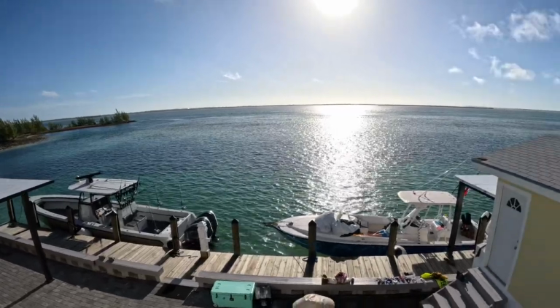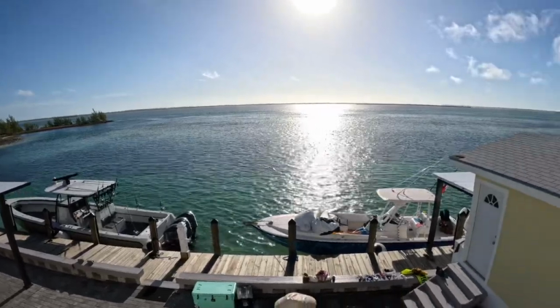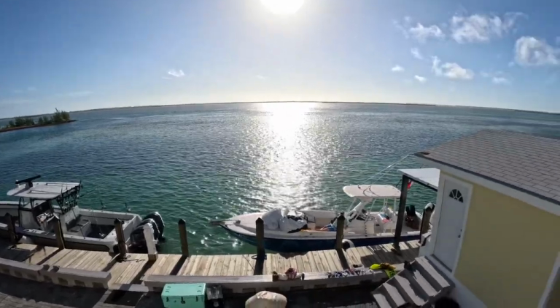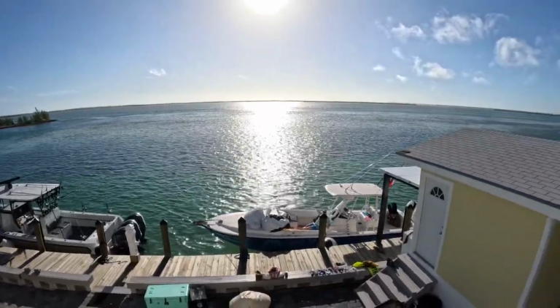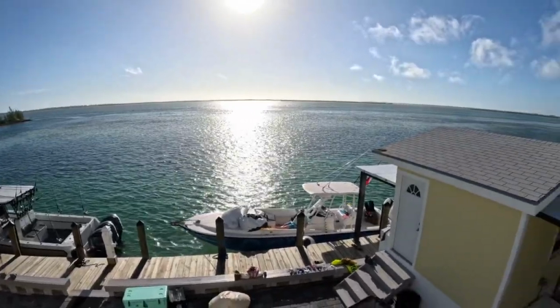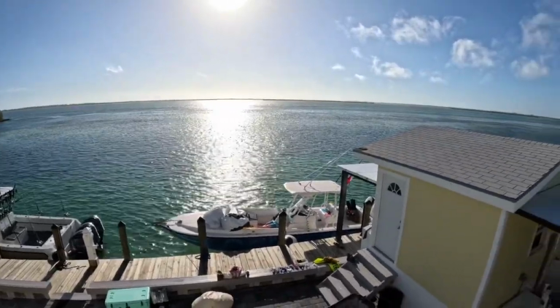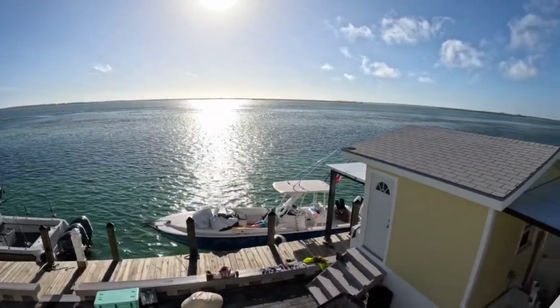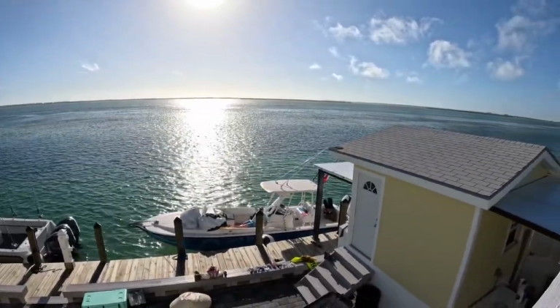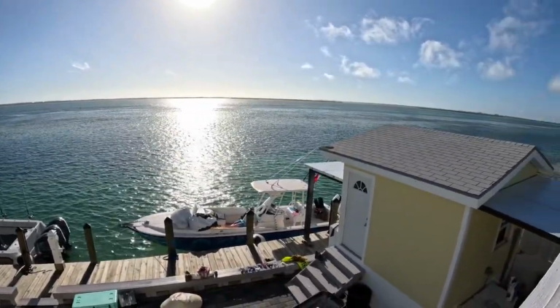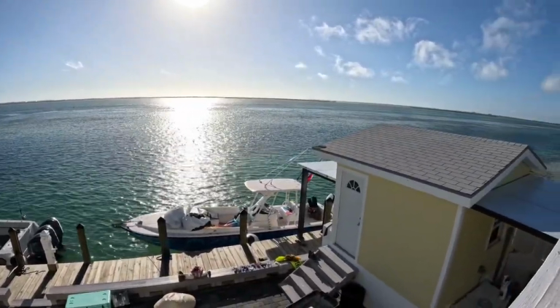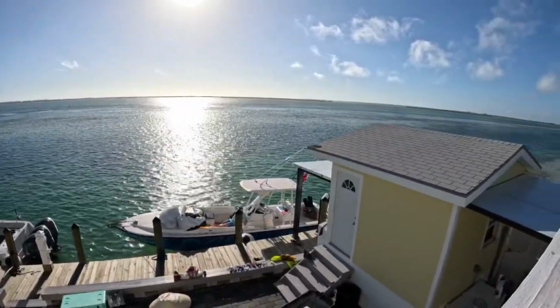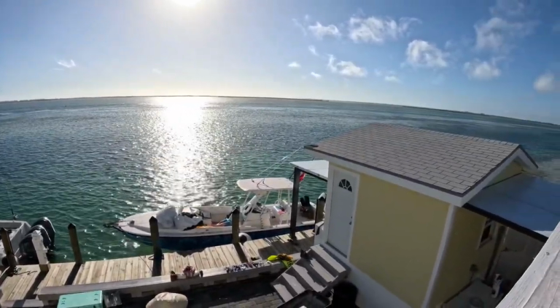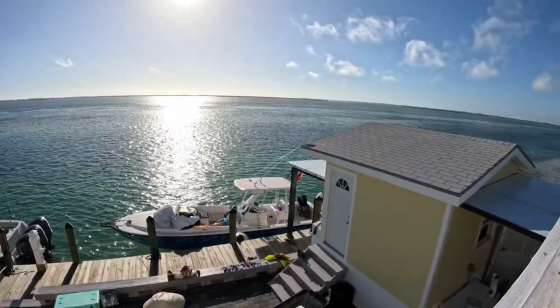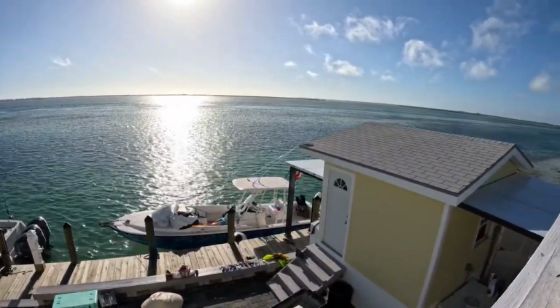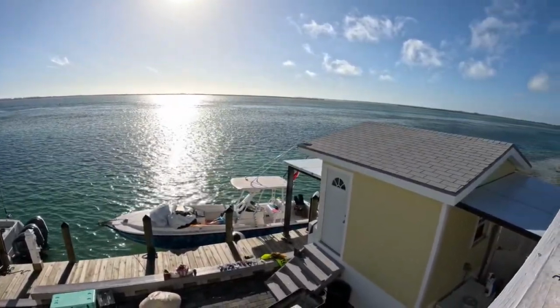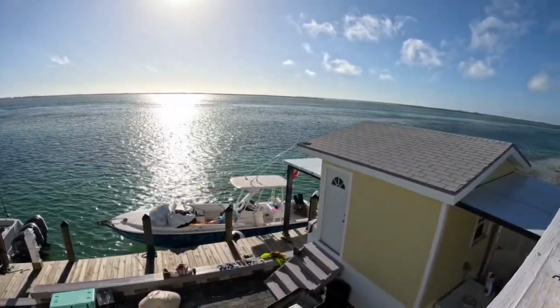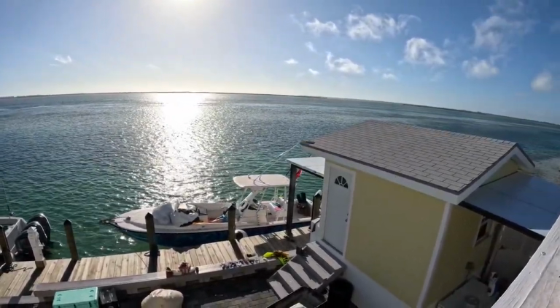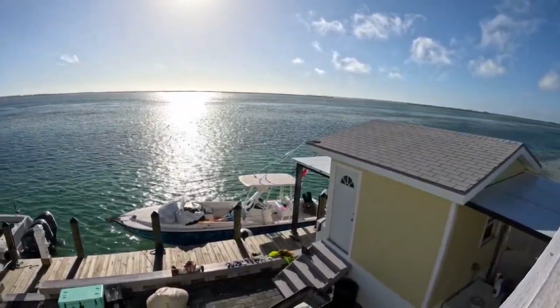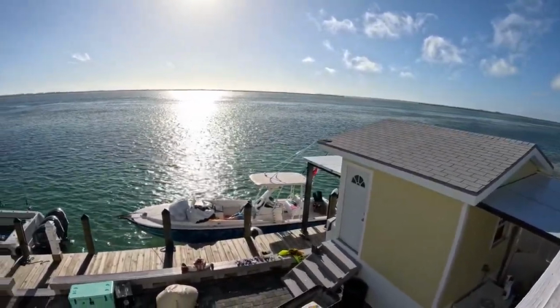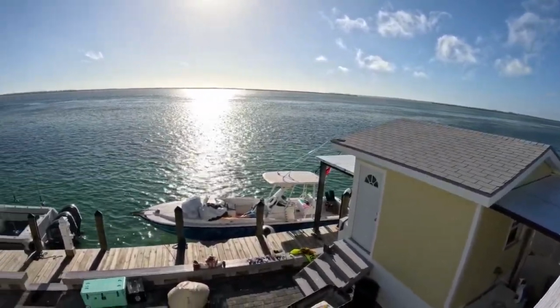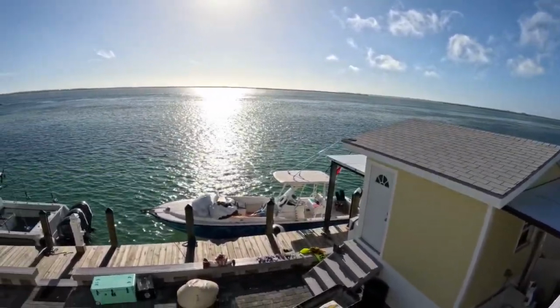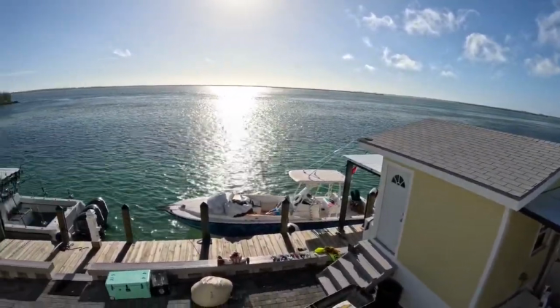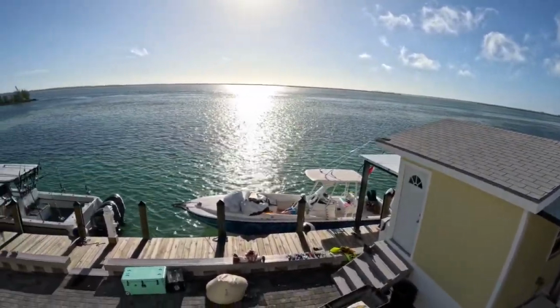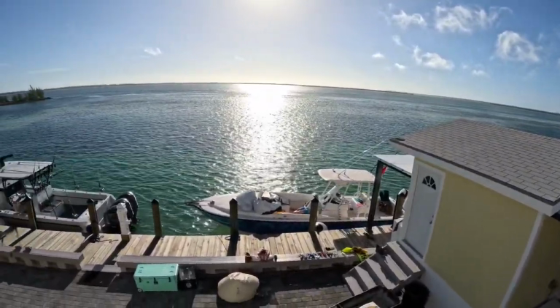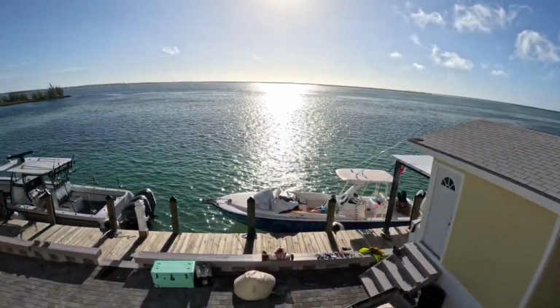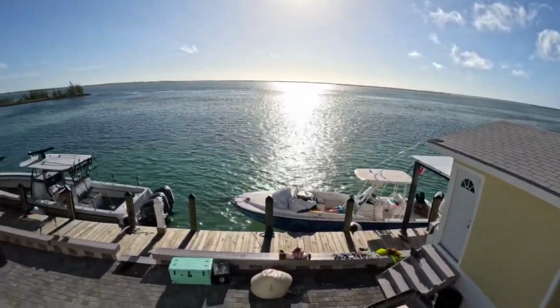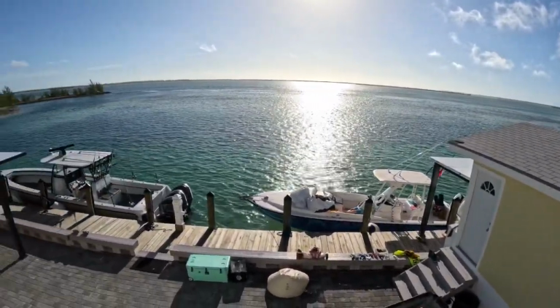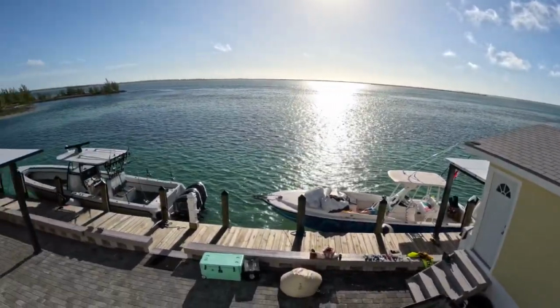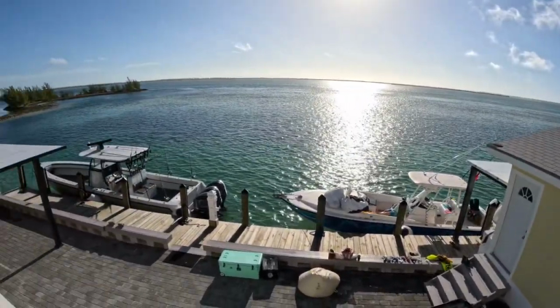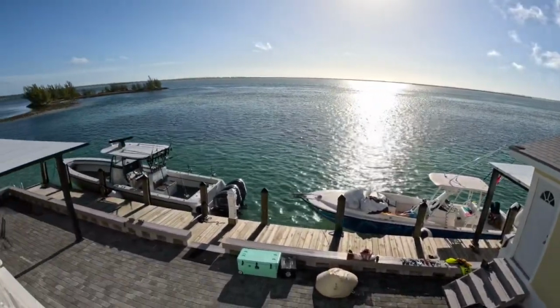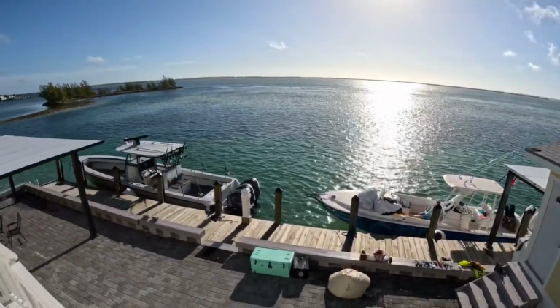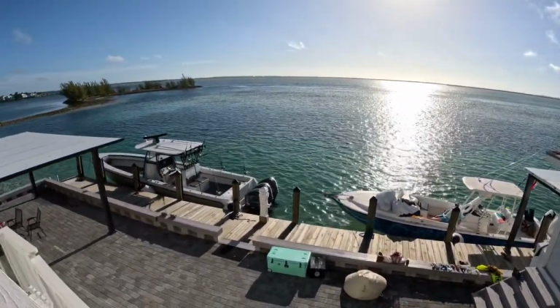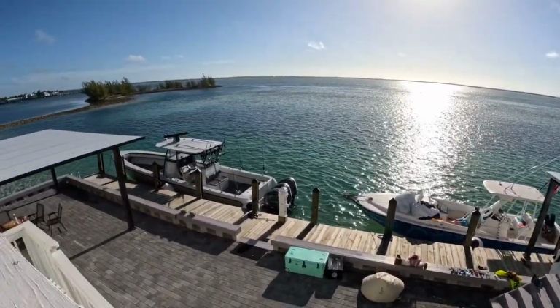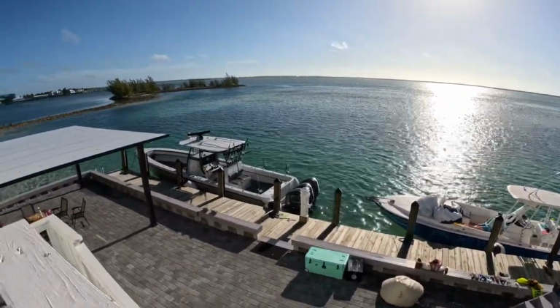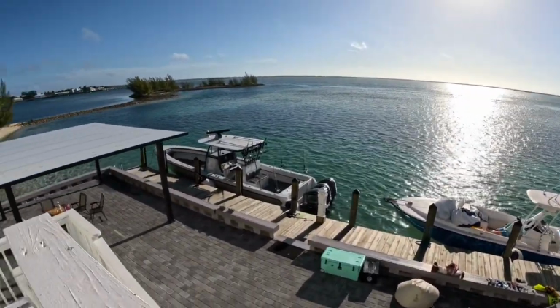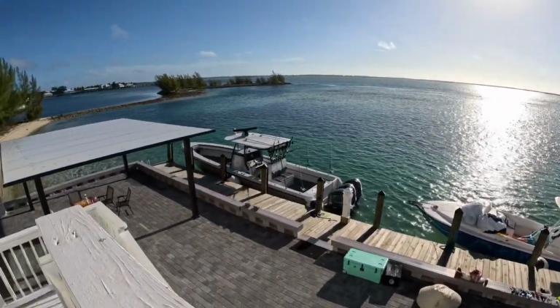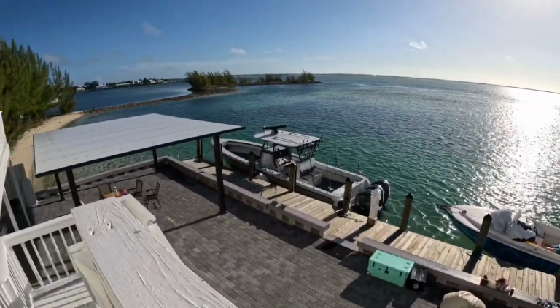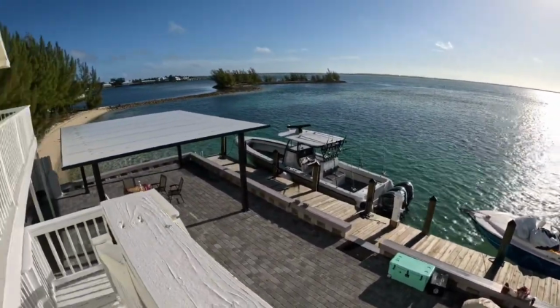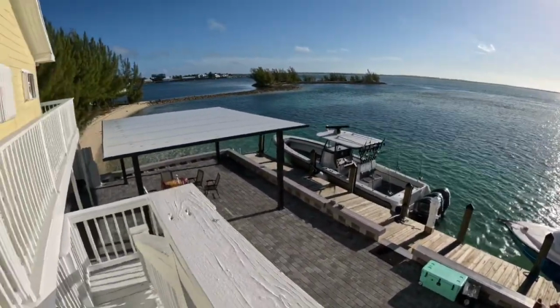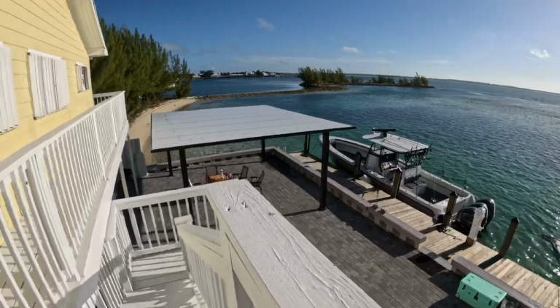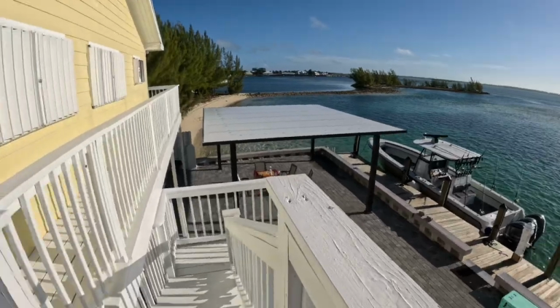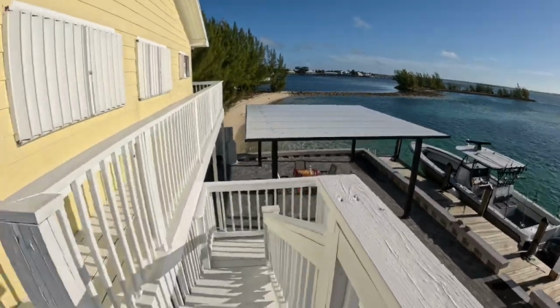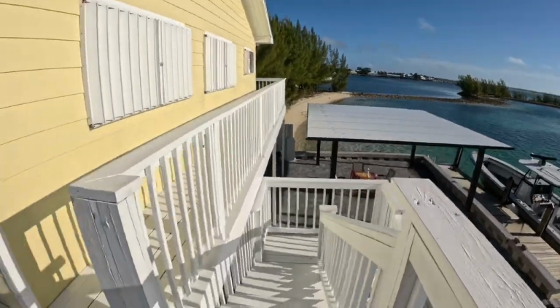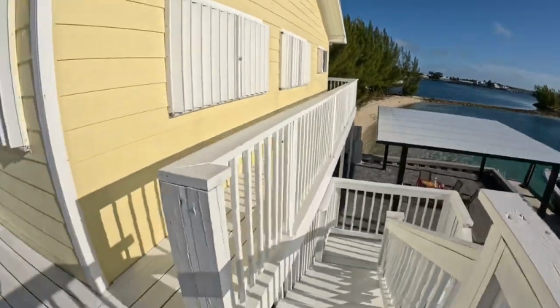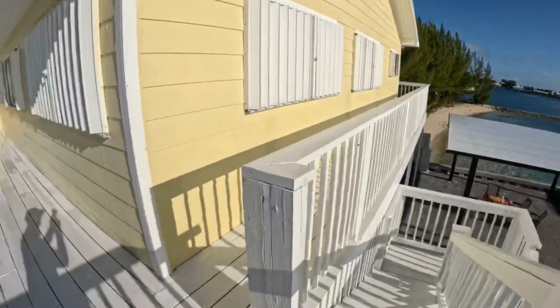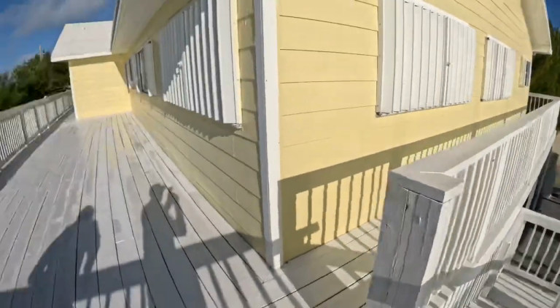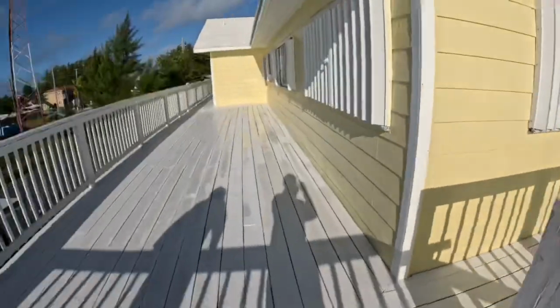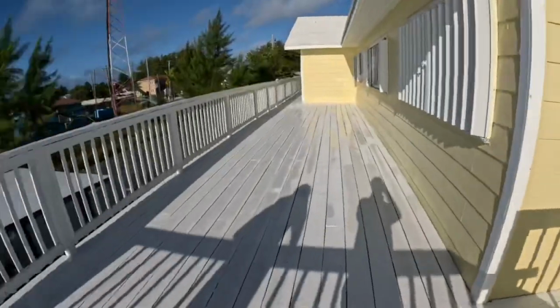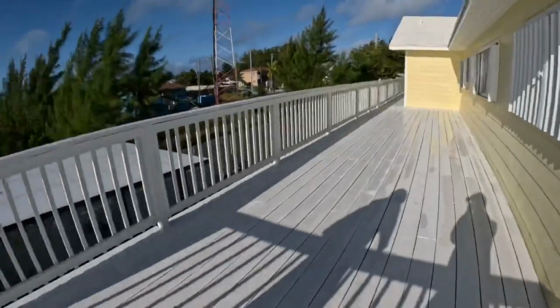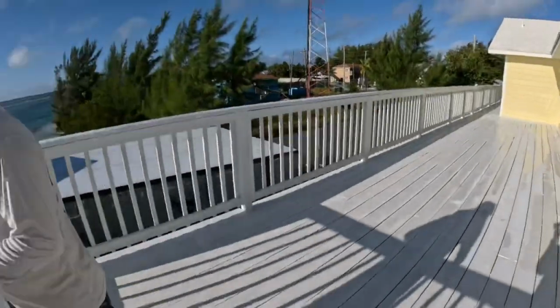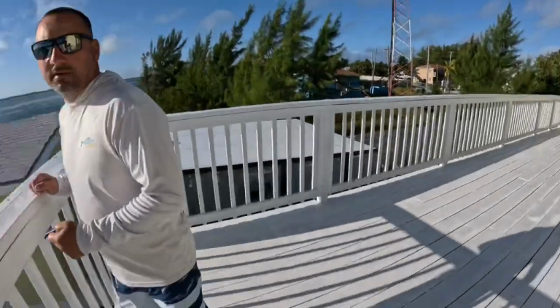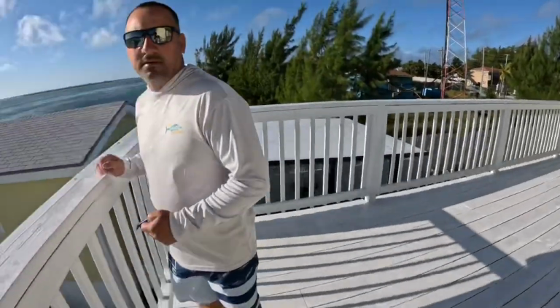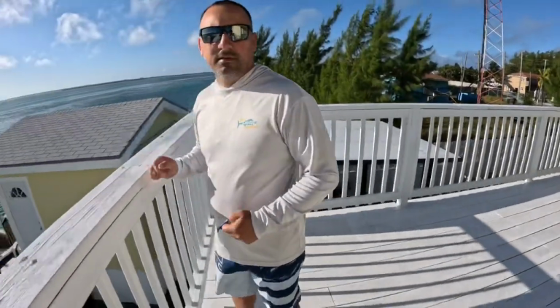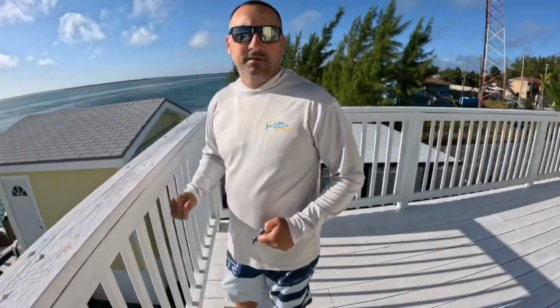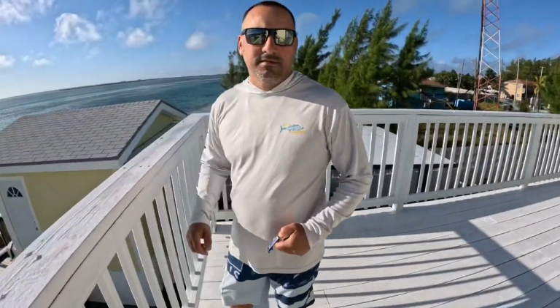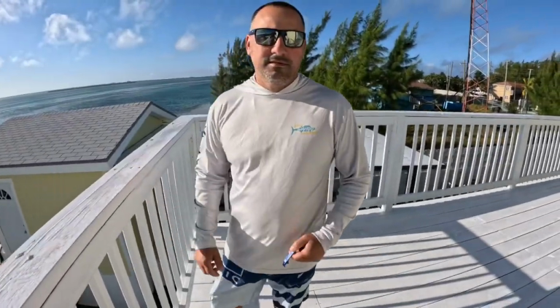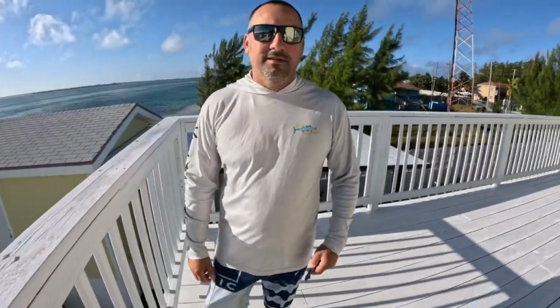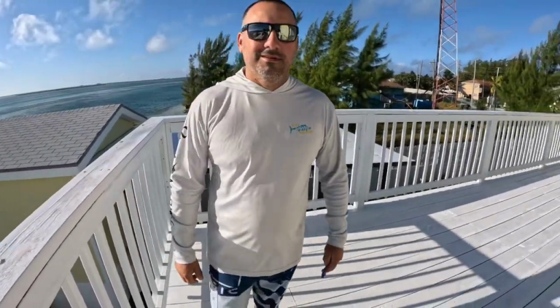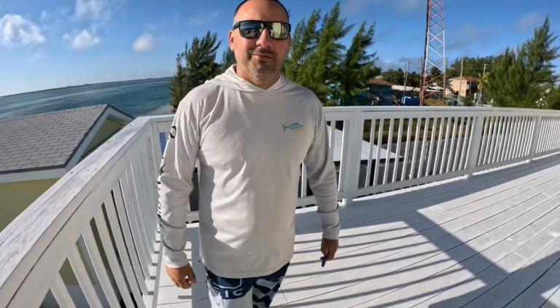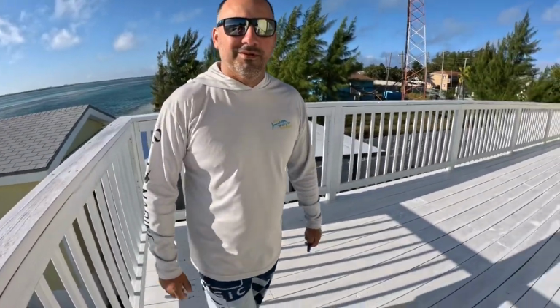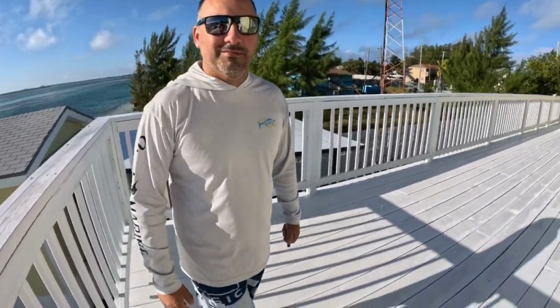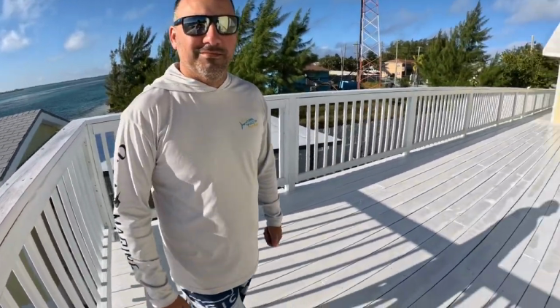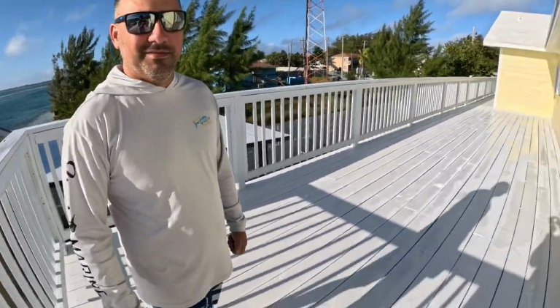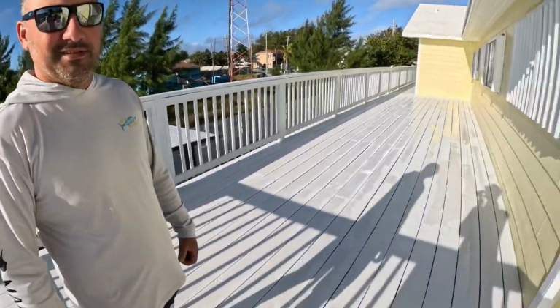70 feet of dock right there. Beautiful — thank you Rudy for a nice little tour, I appreciate it.